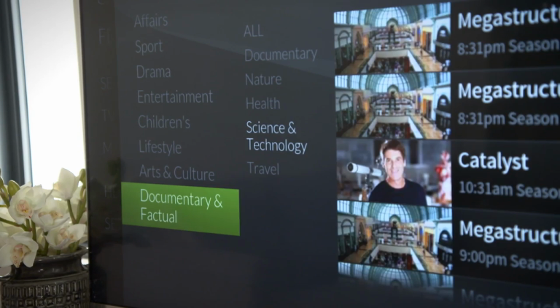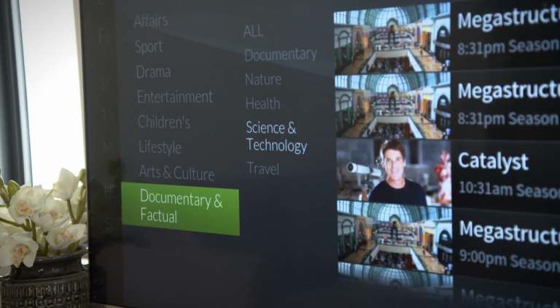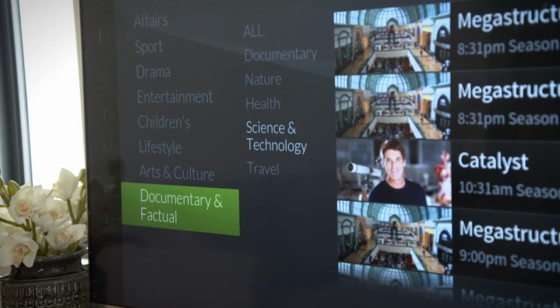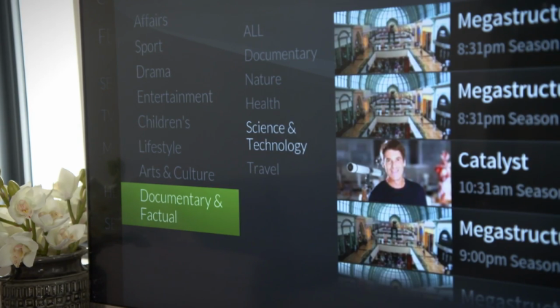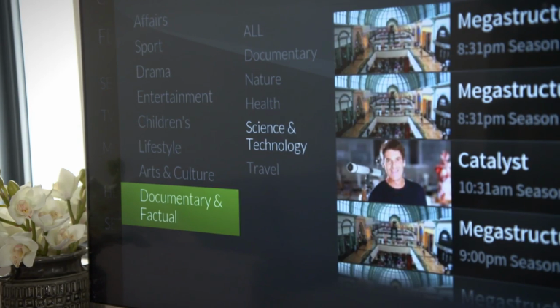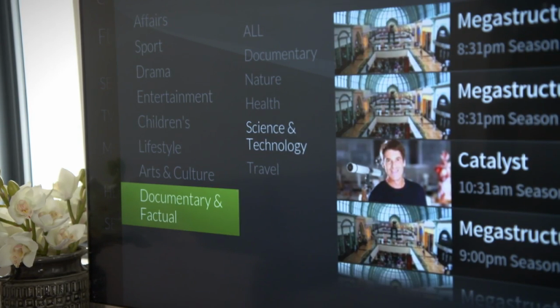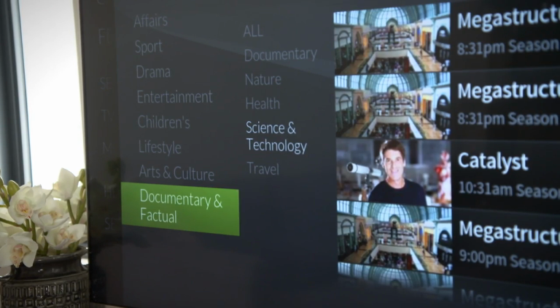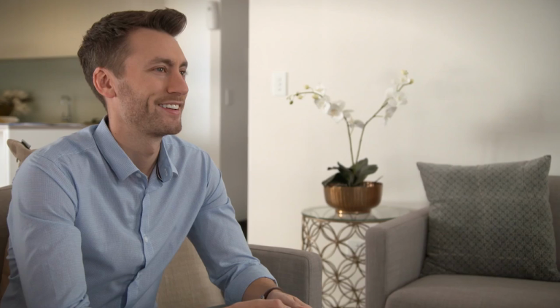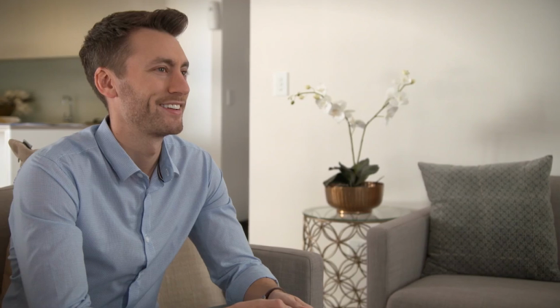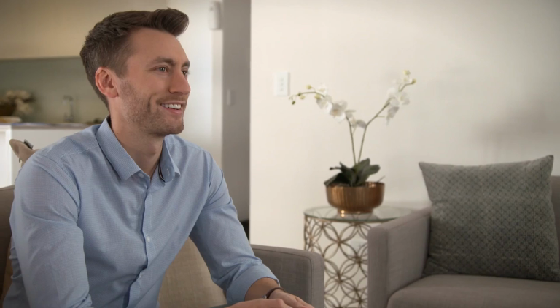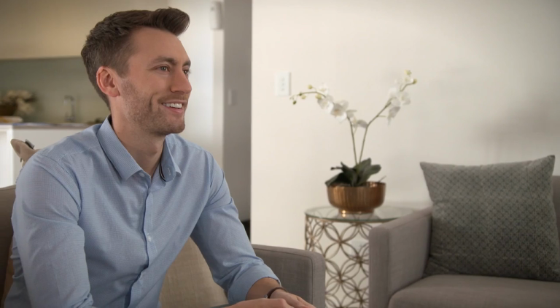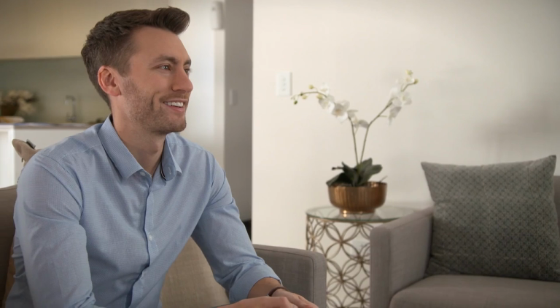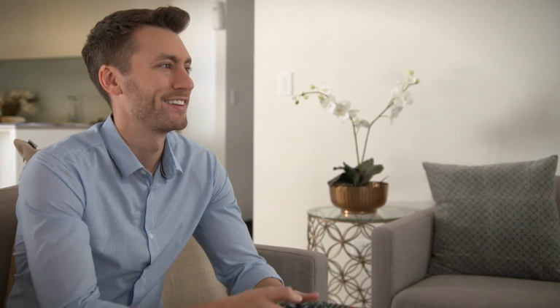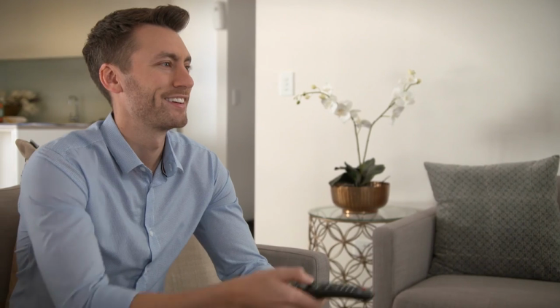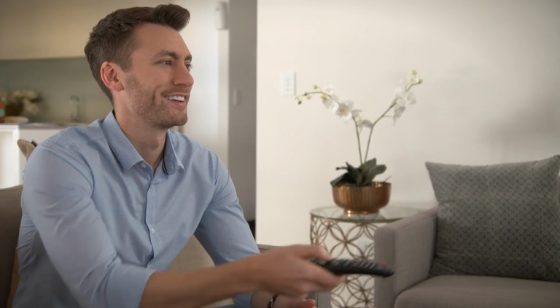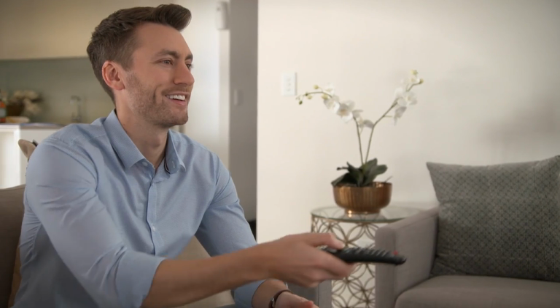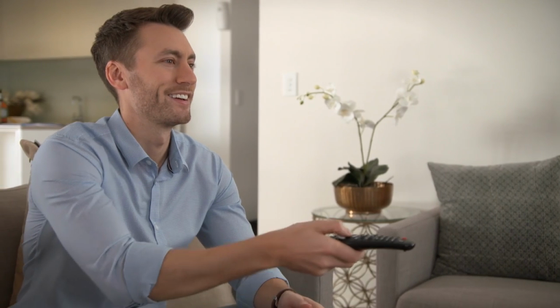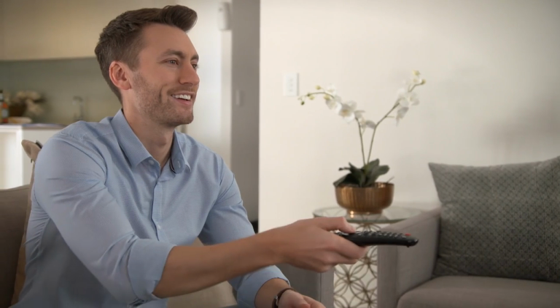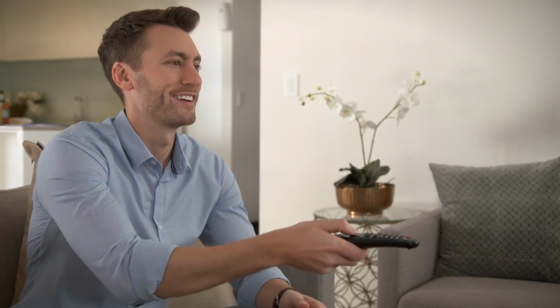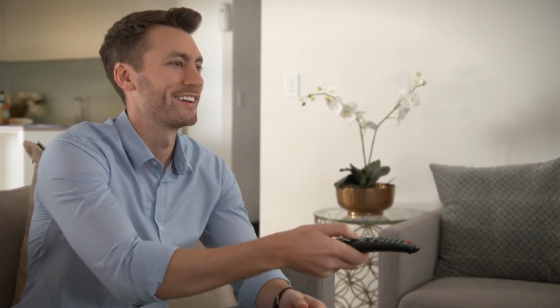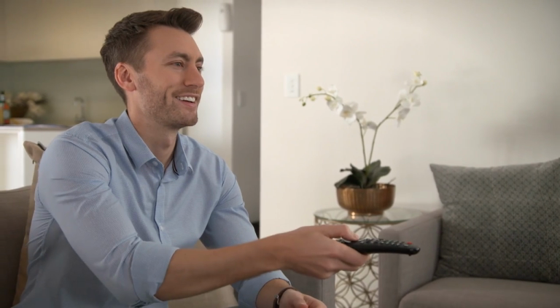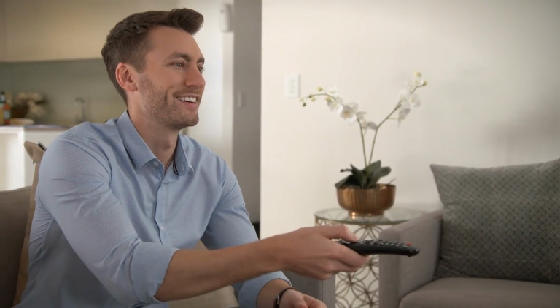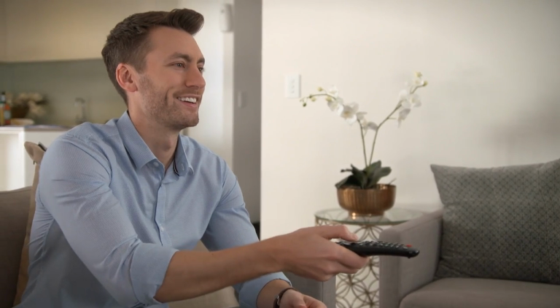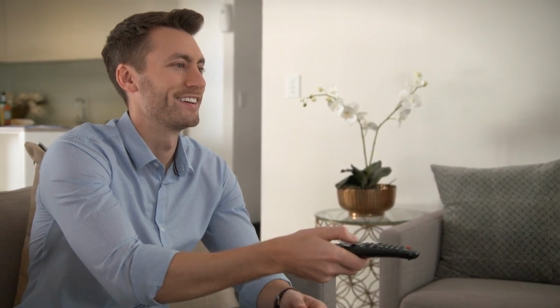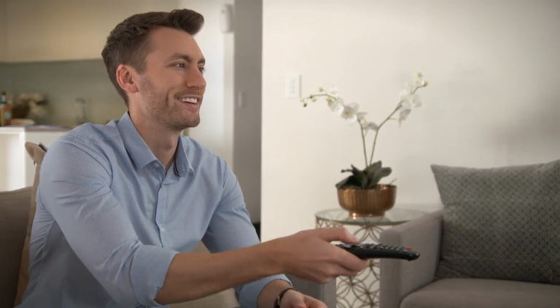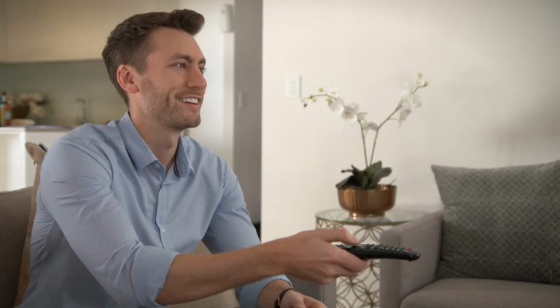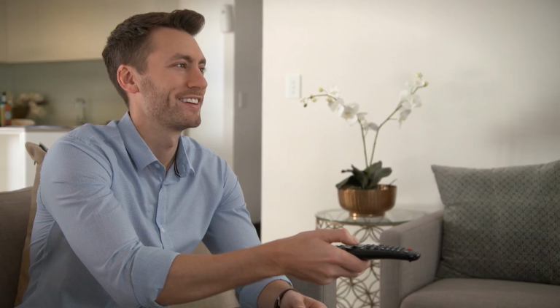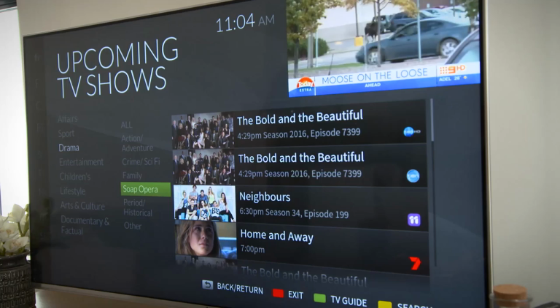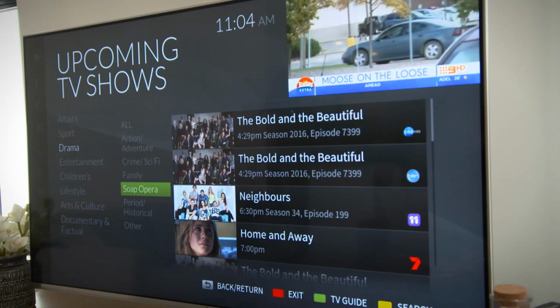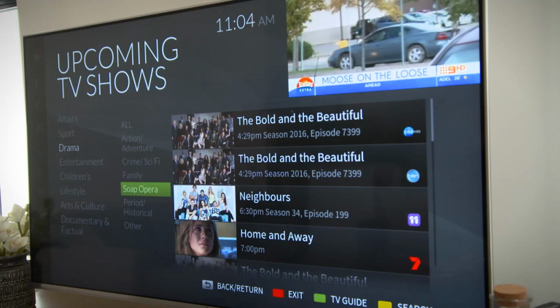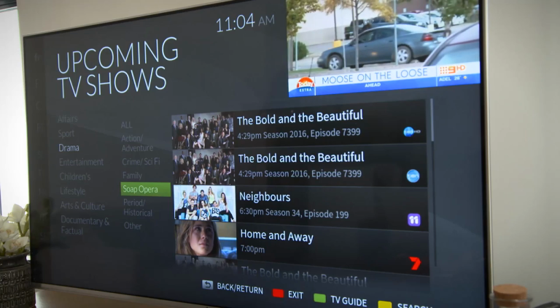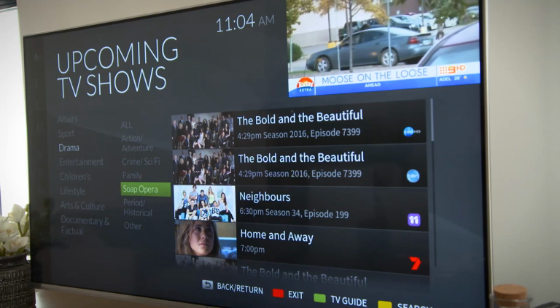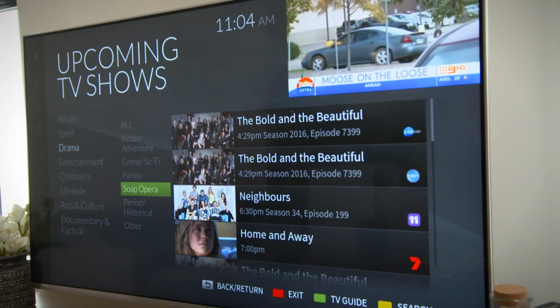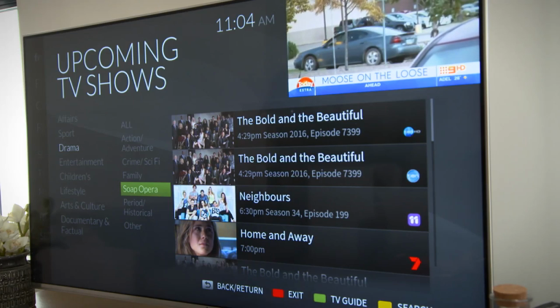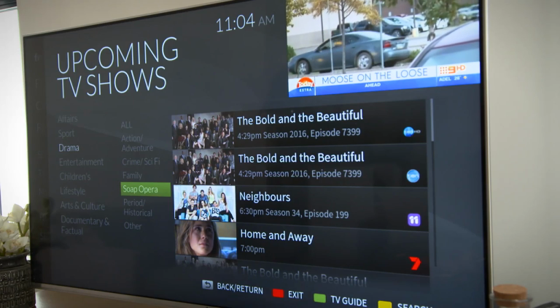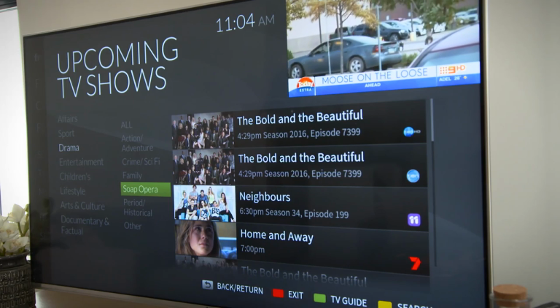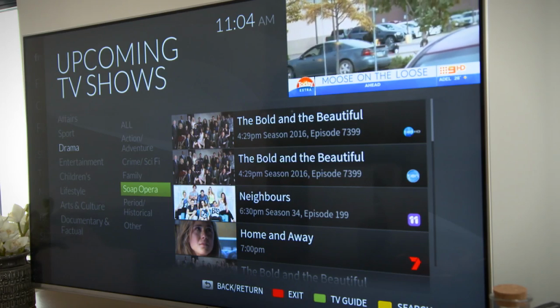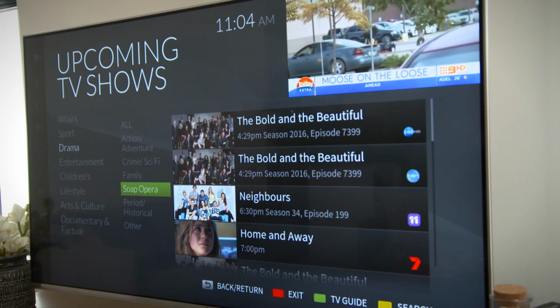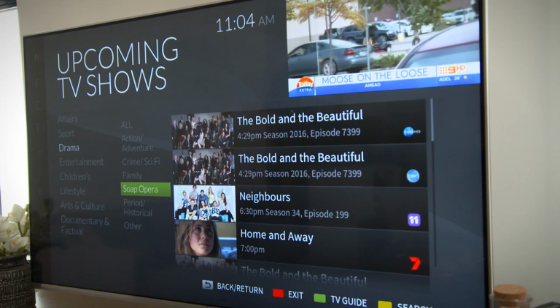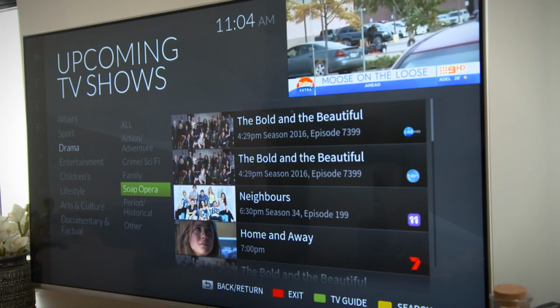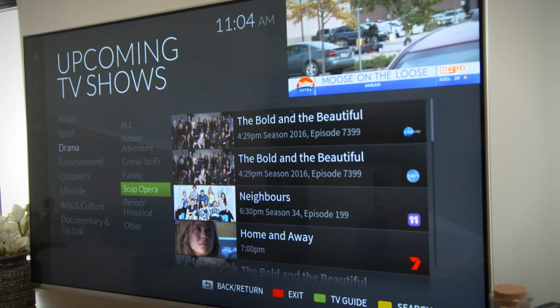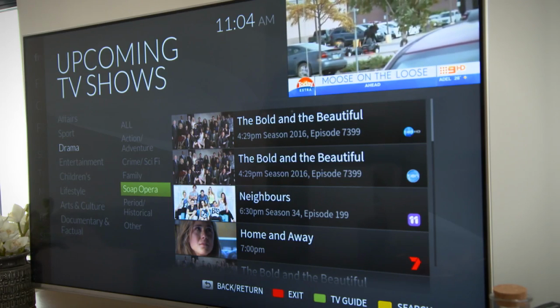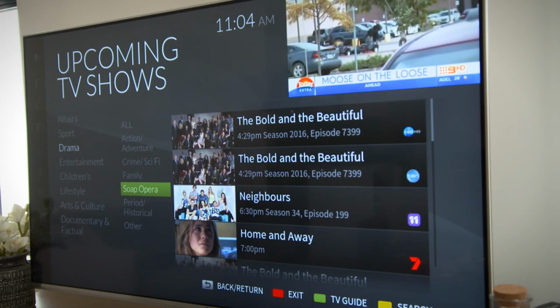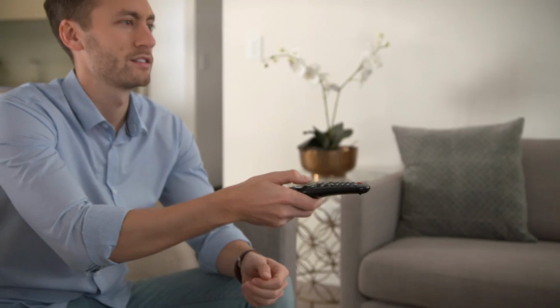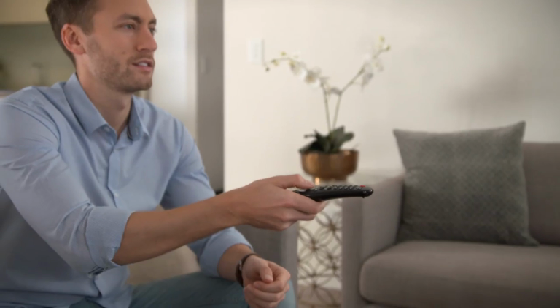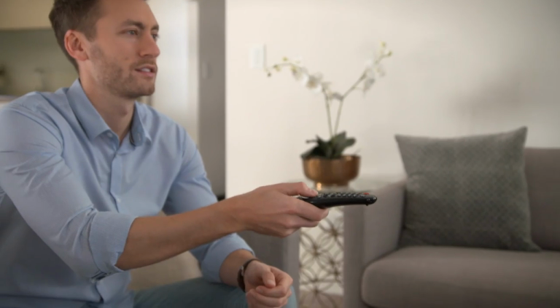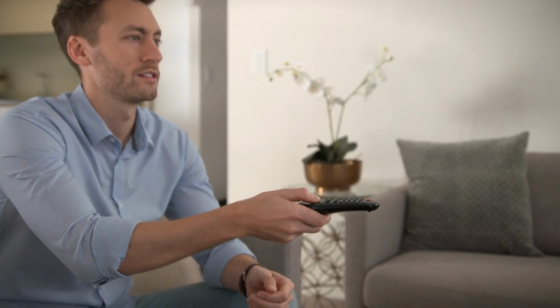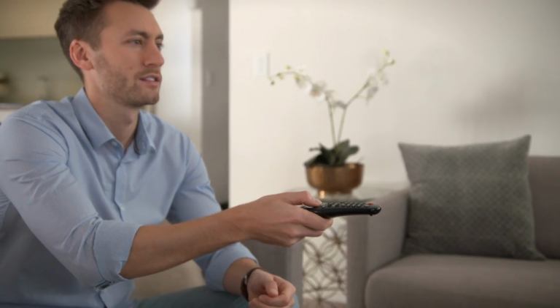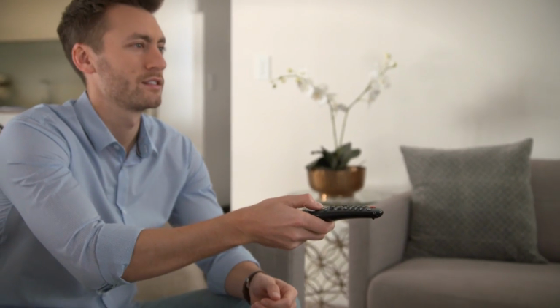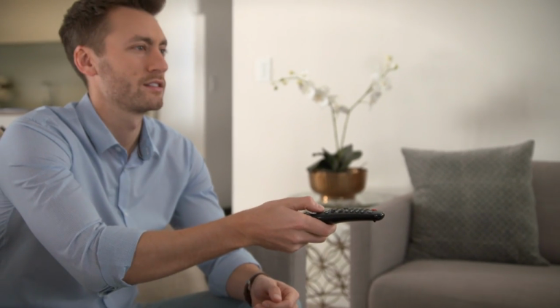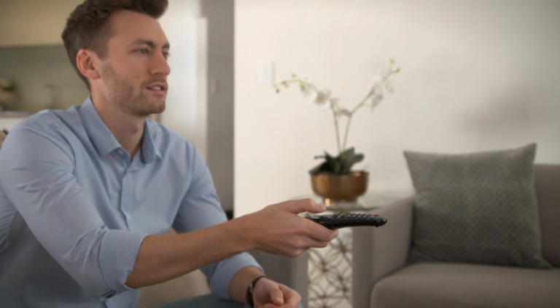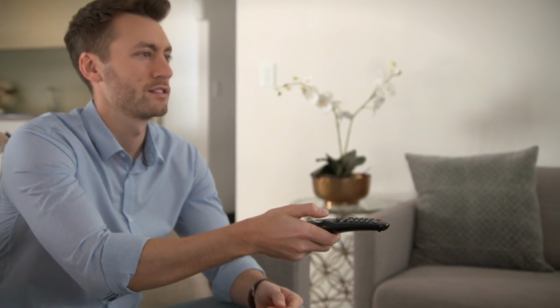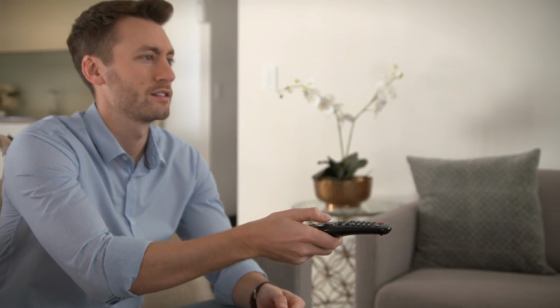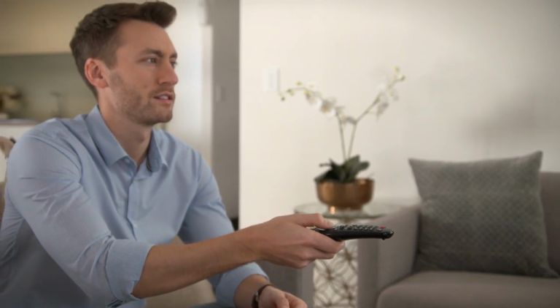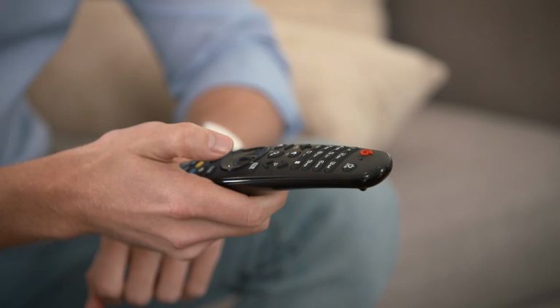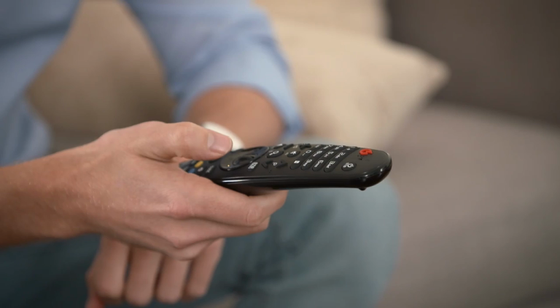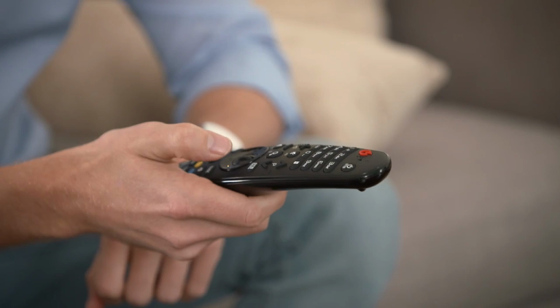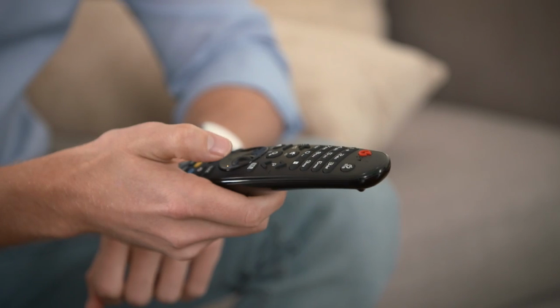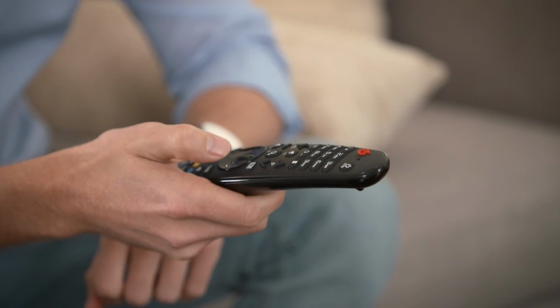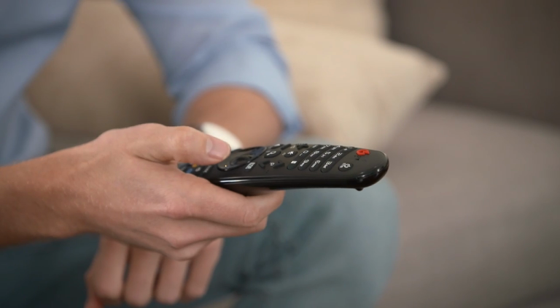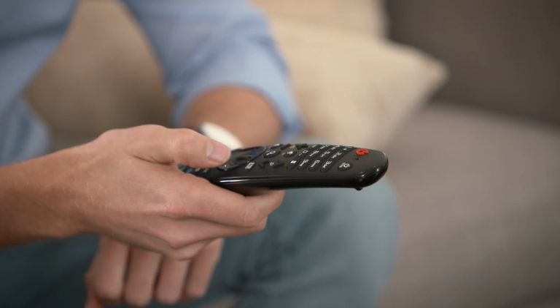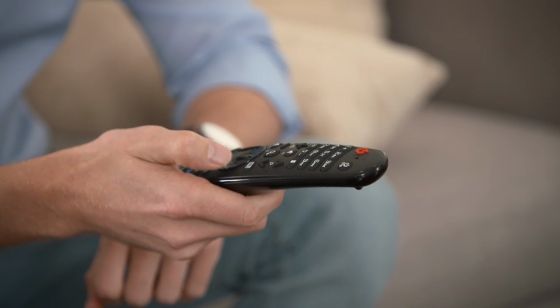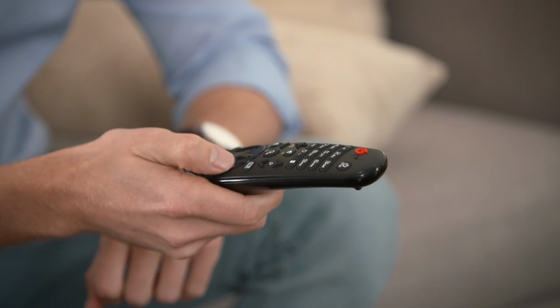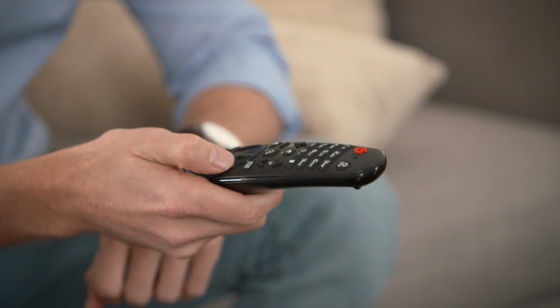If you have a magic remote, one thing to remember is you'll need to disable the cursor before navigating. Simply press a direction key.